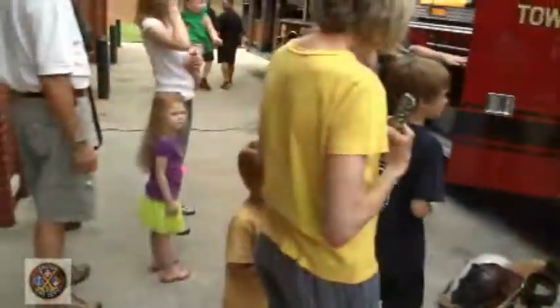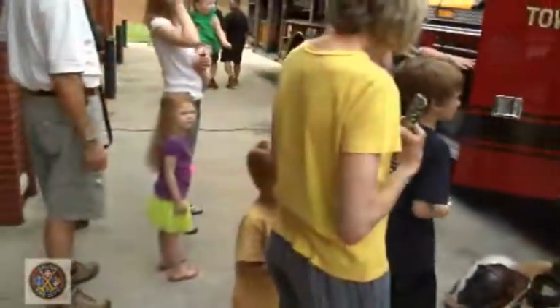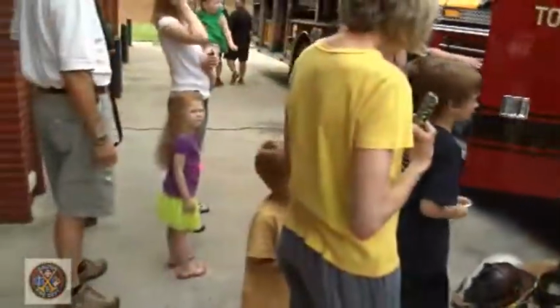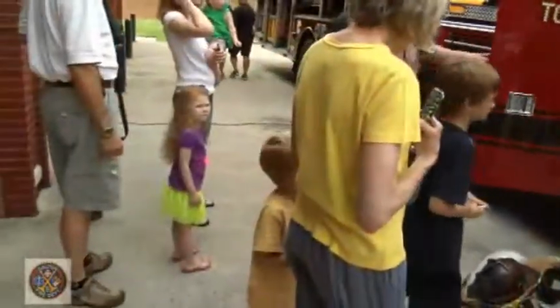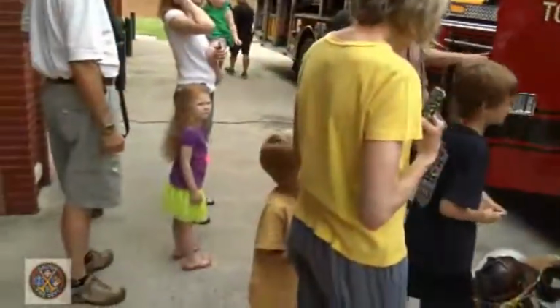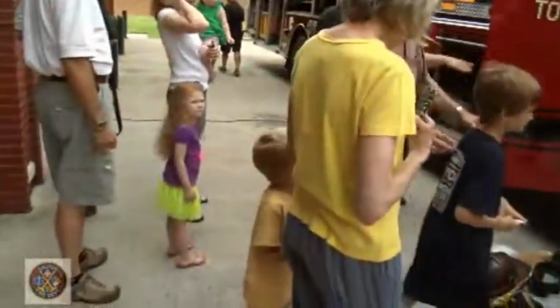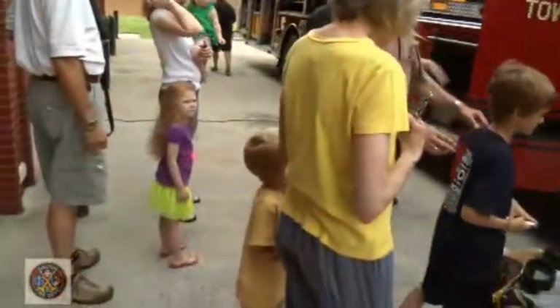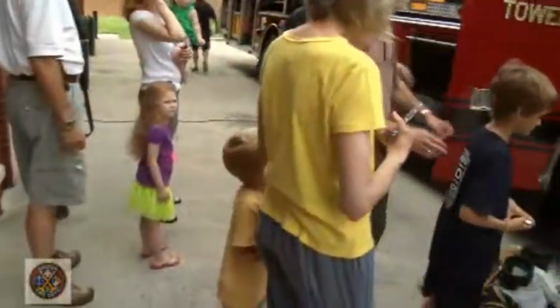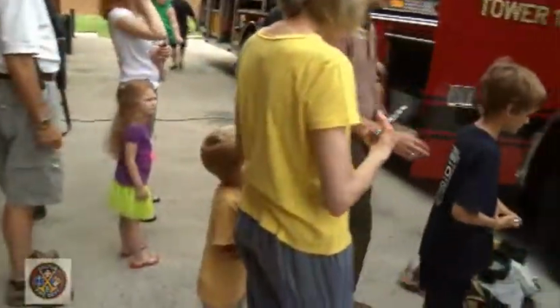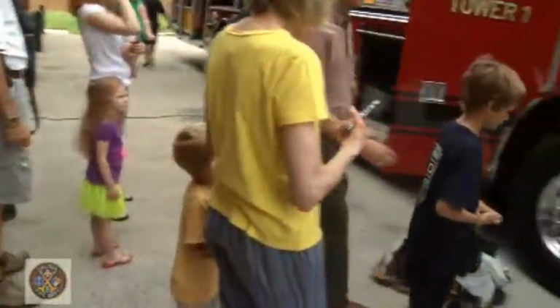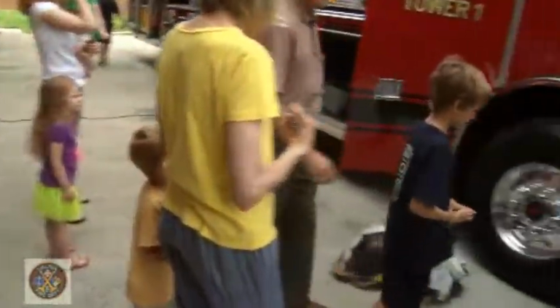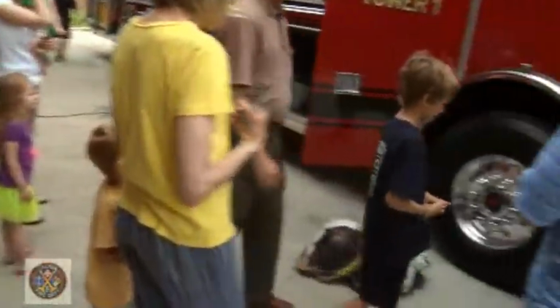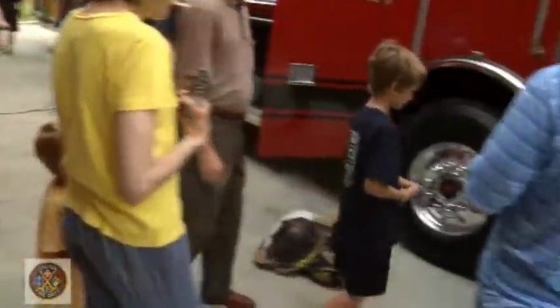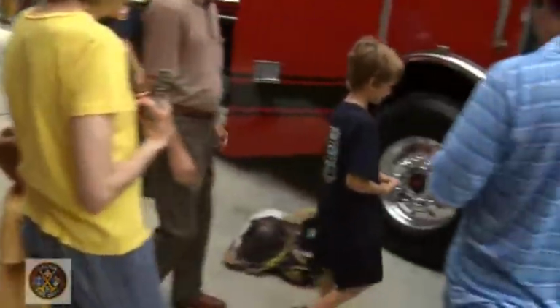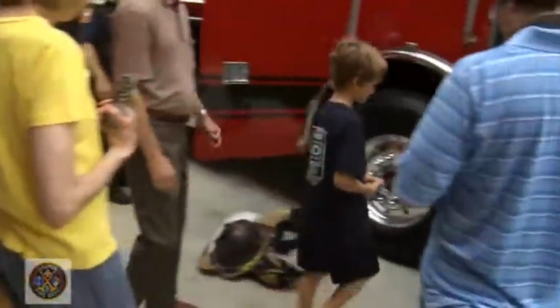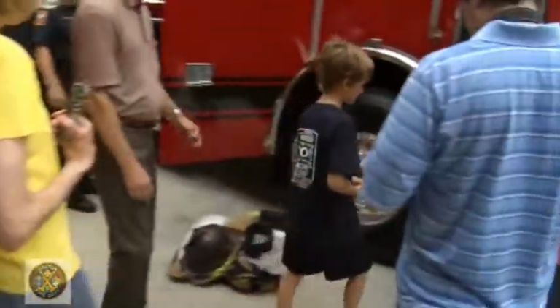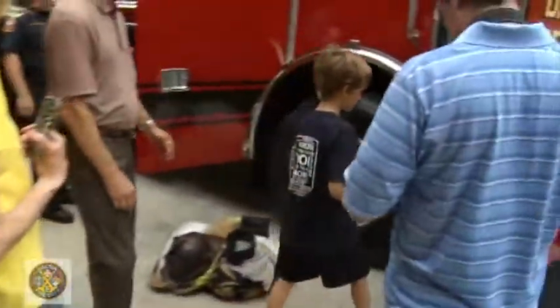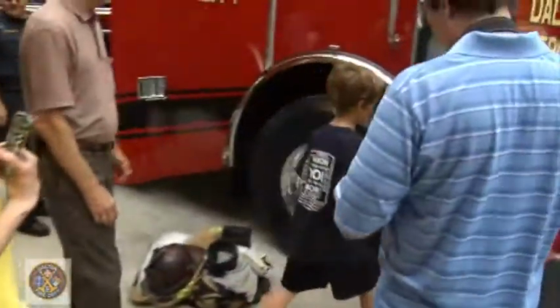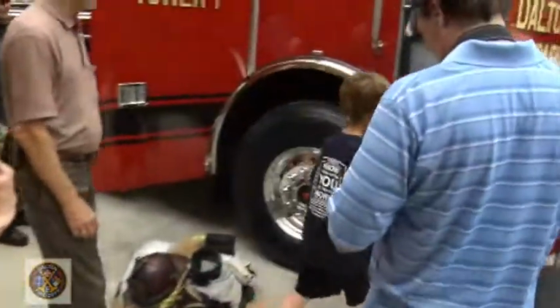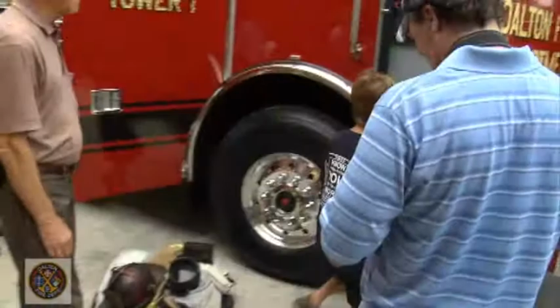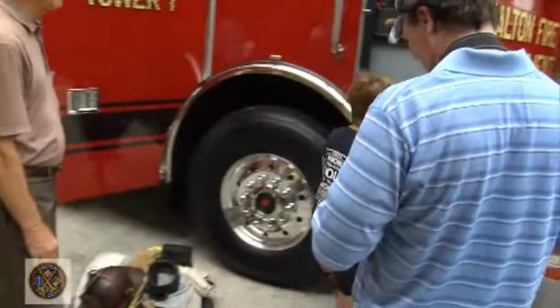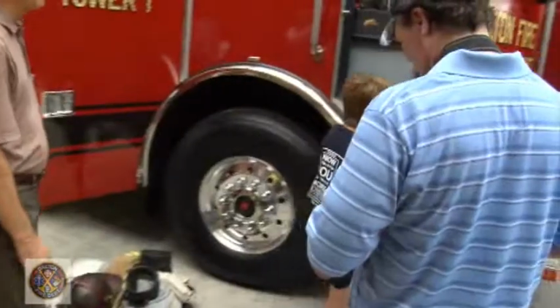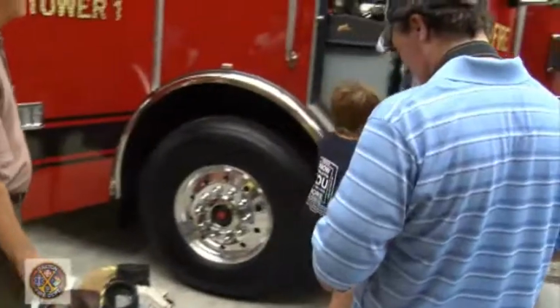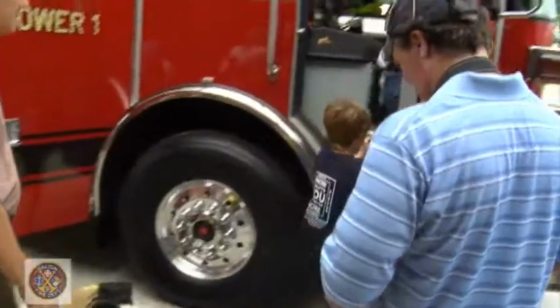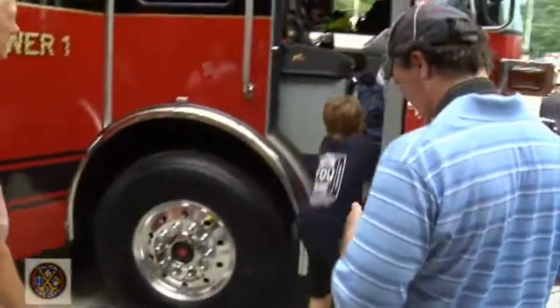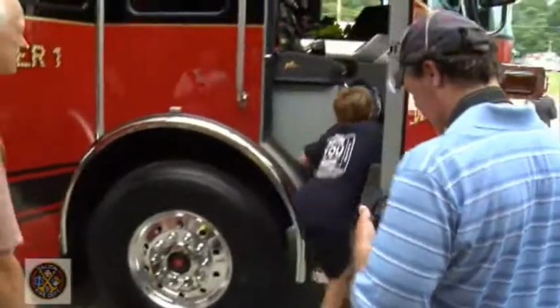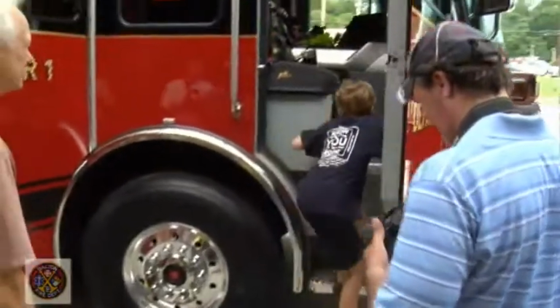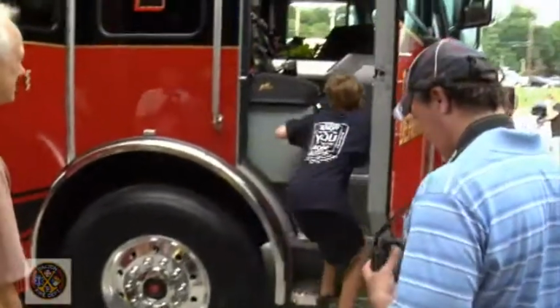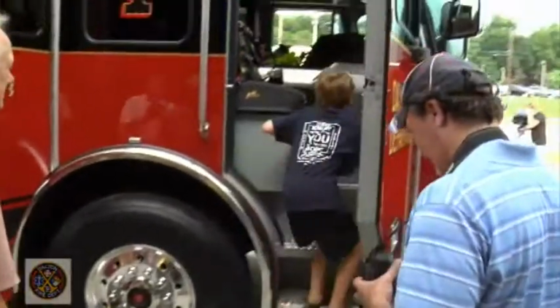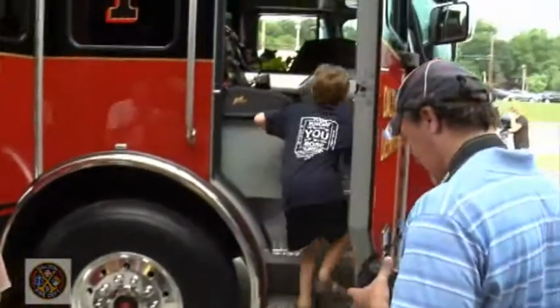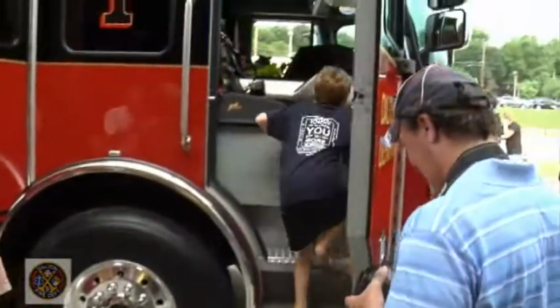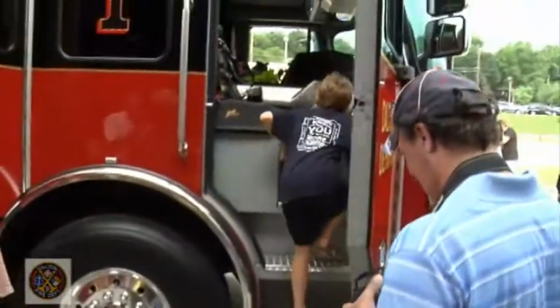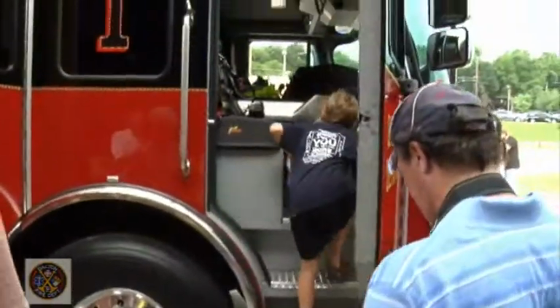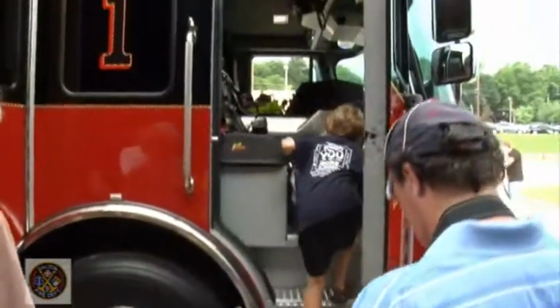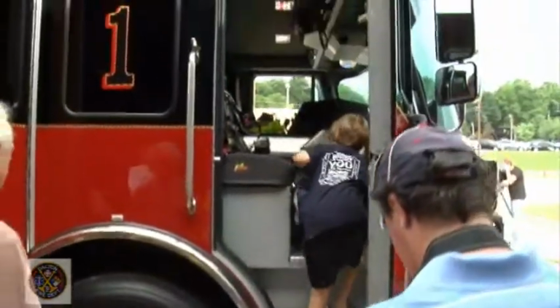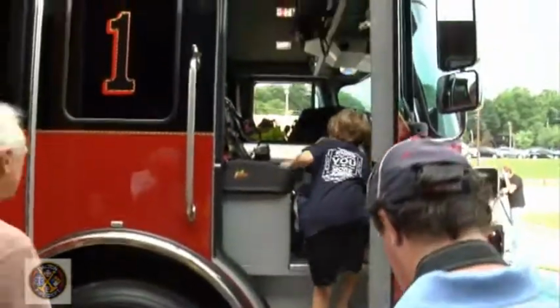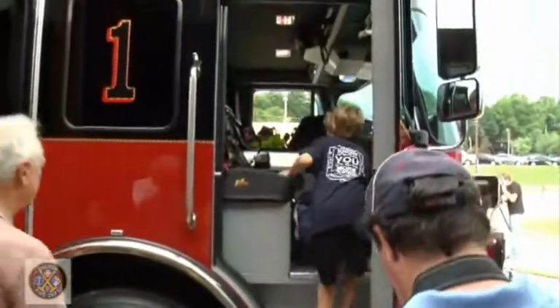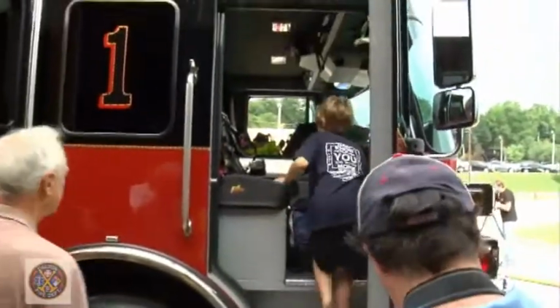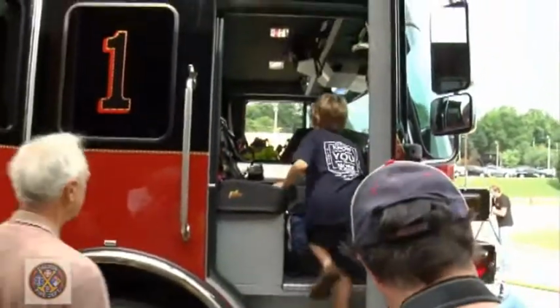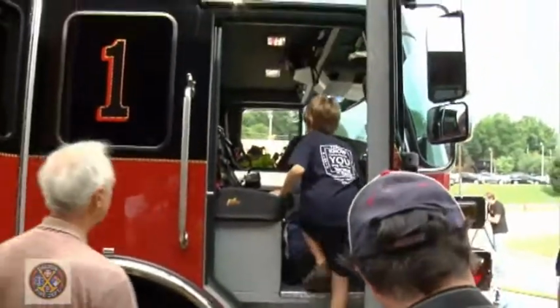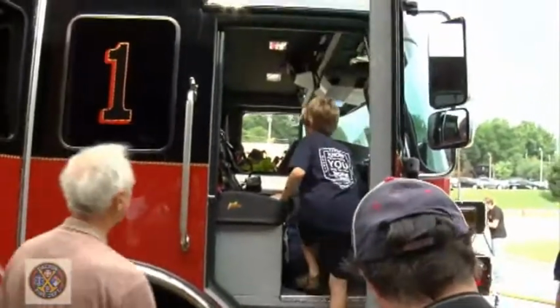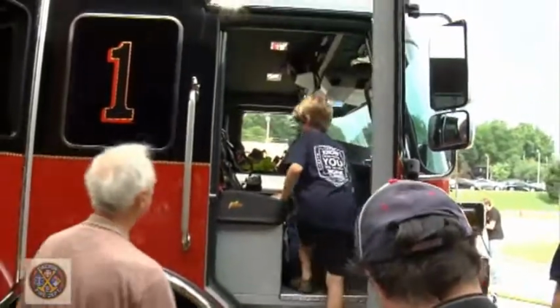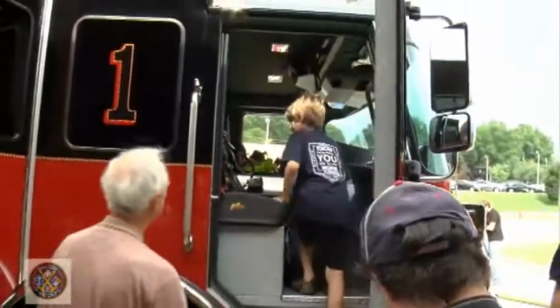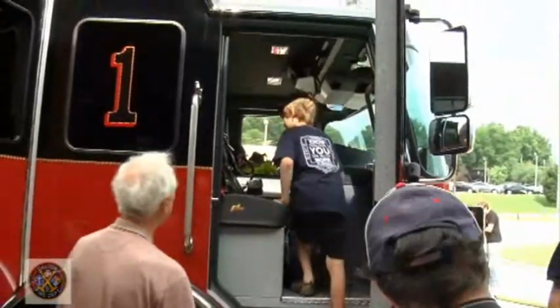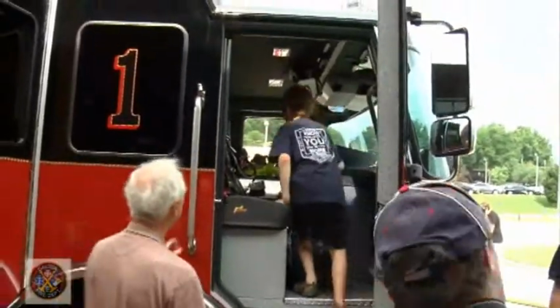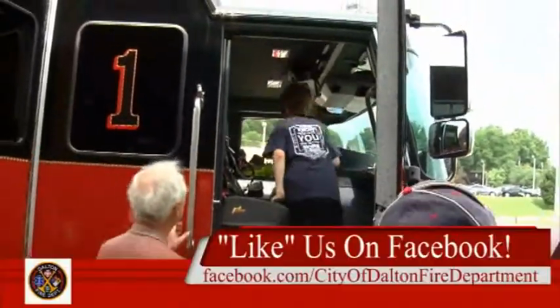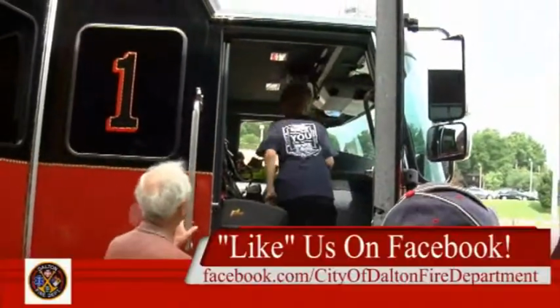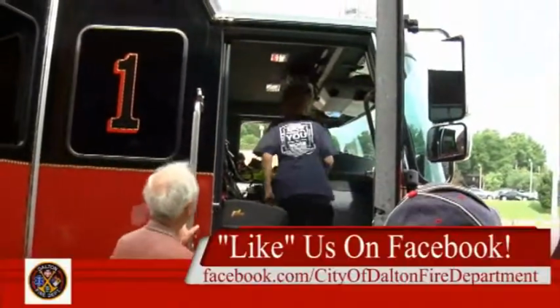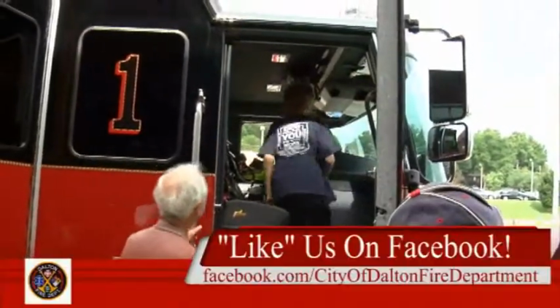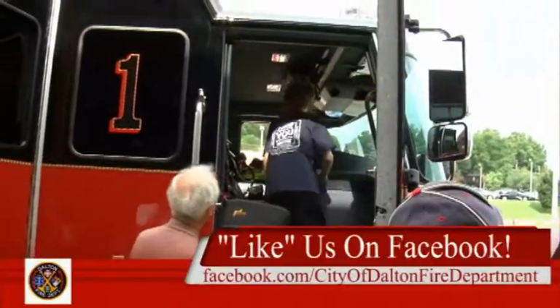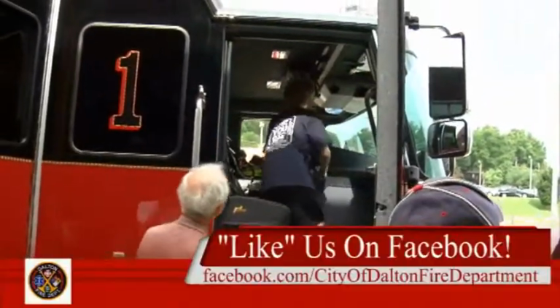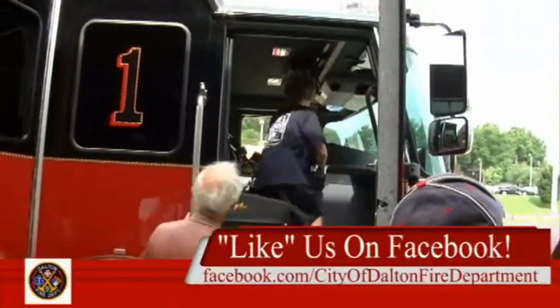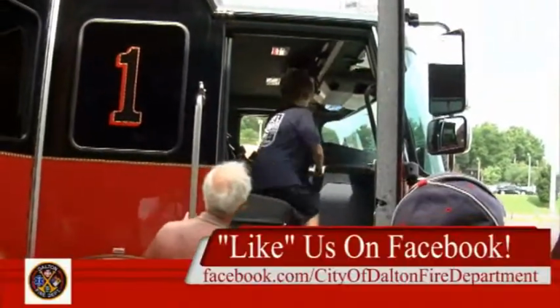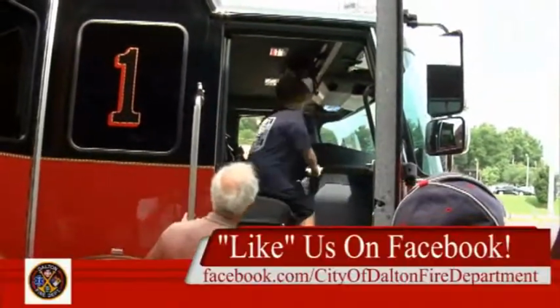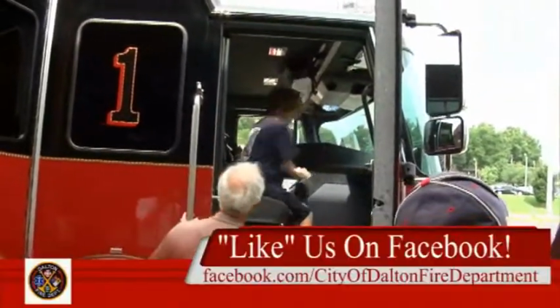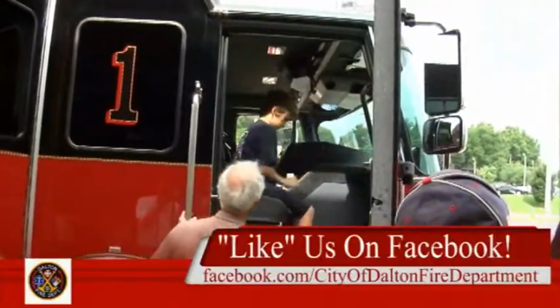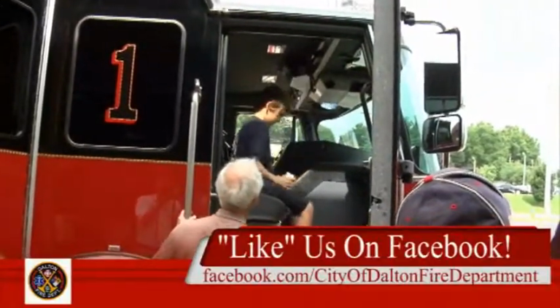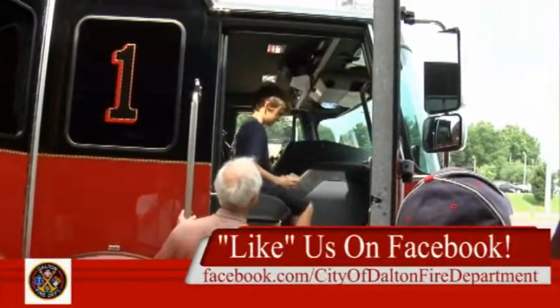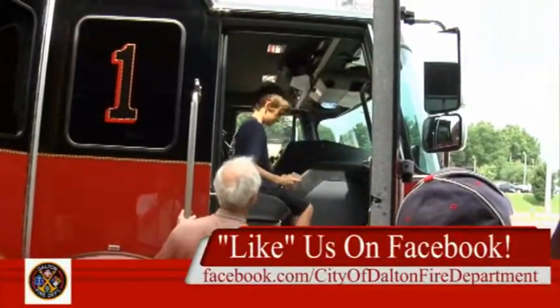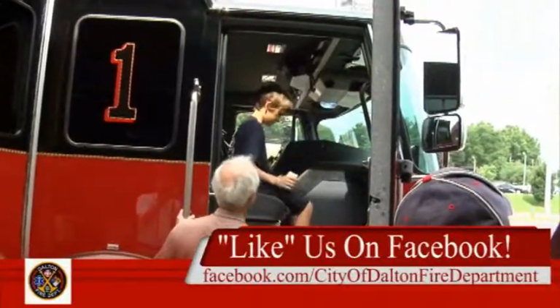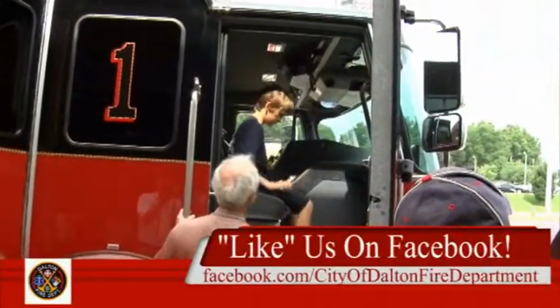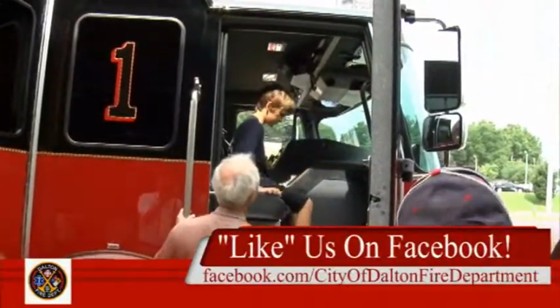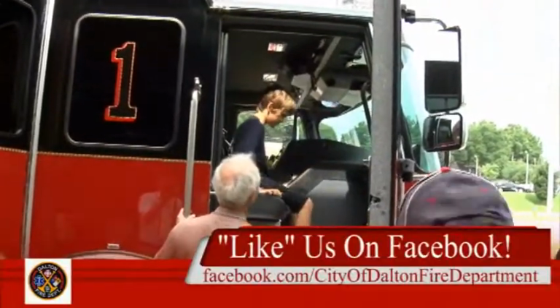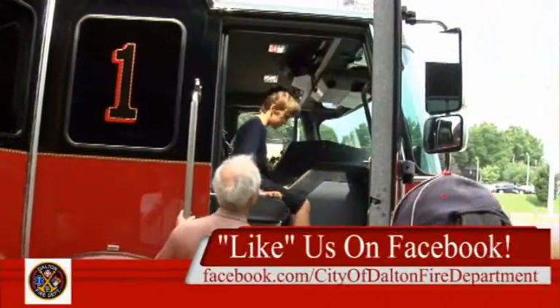Firefighters have been training with the new truck for more than a month. Now they're ready to put it to work. For the Dalton Fire Department, I'm Bruce Frazier.